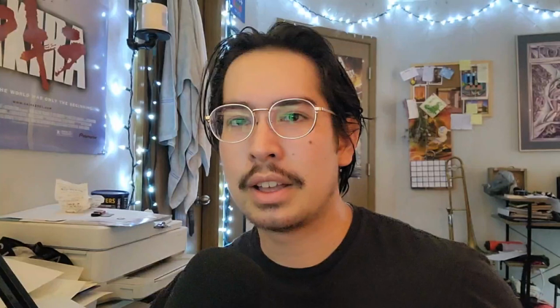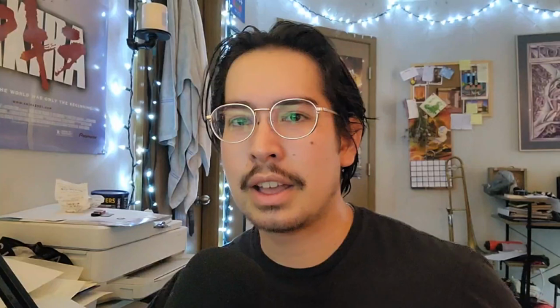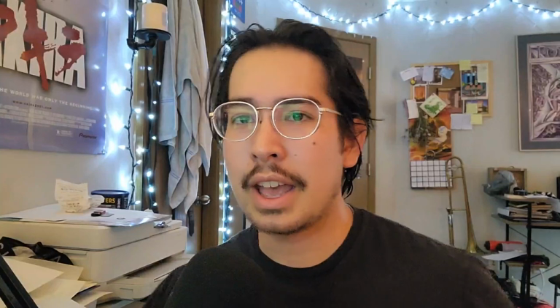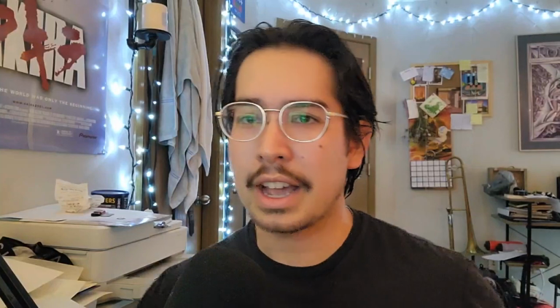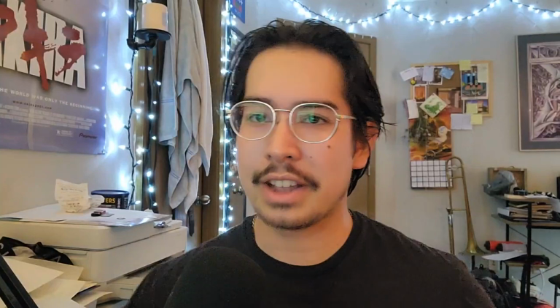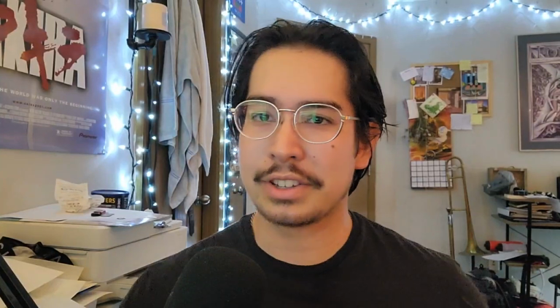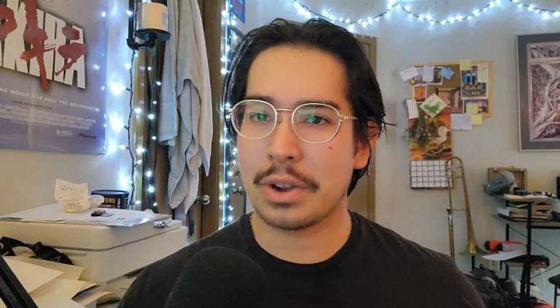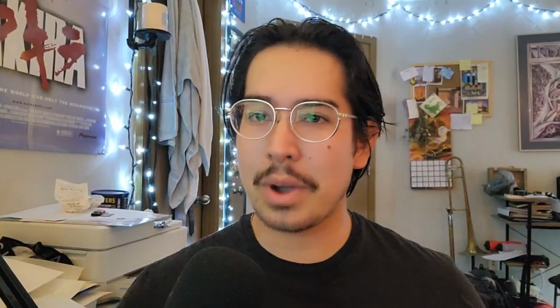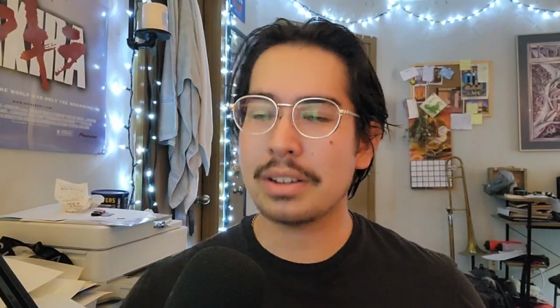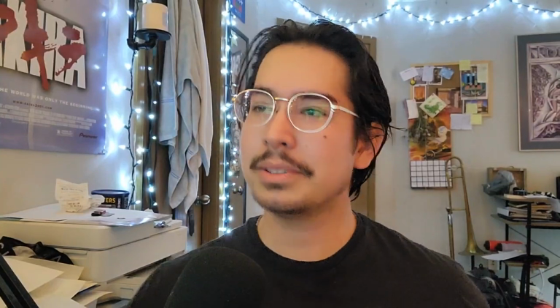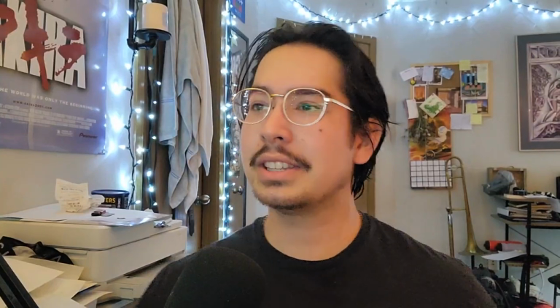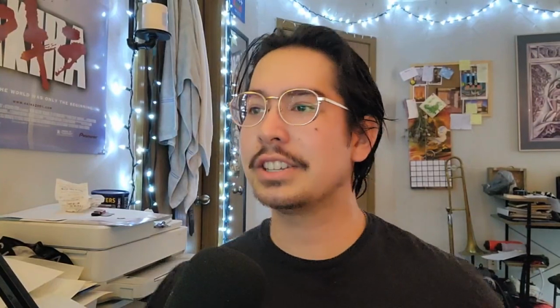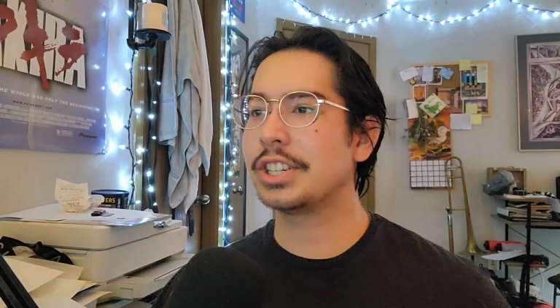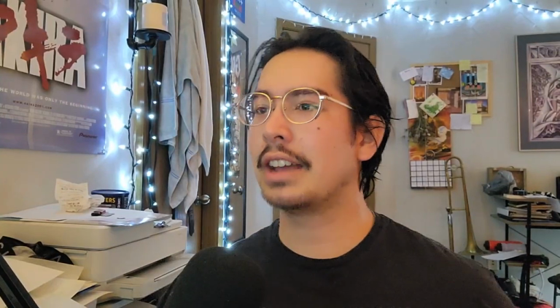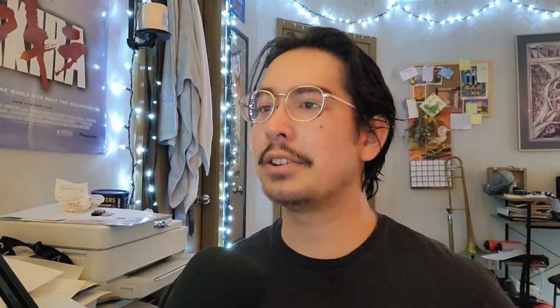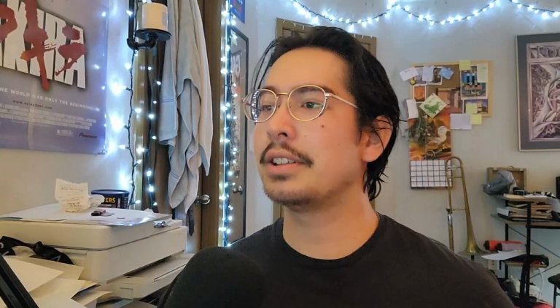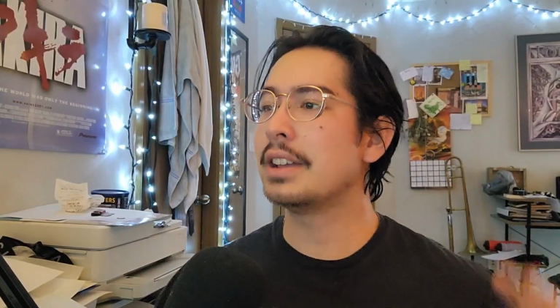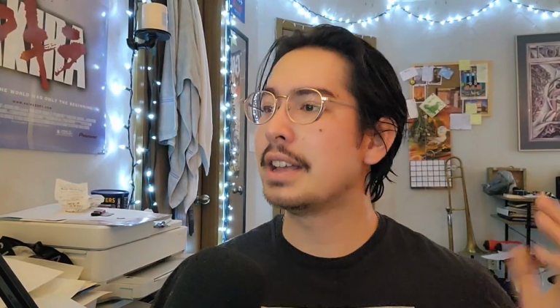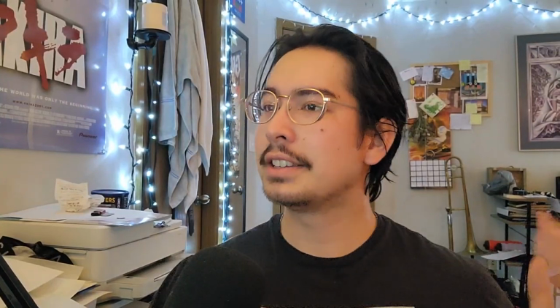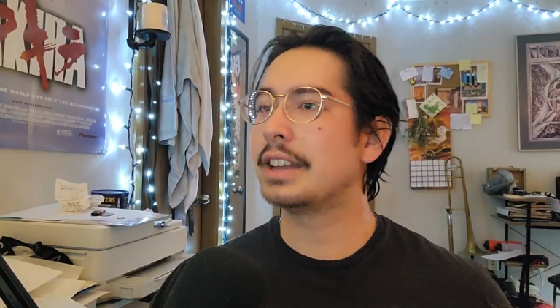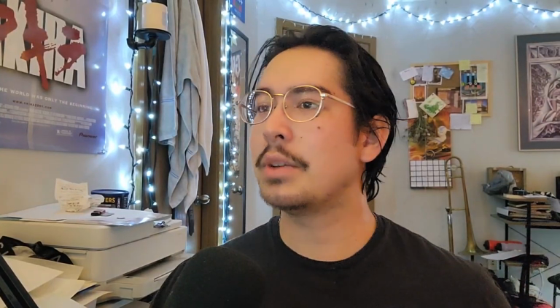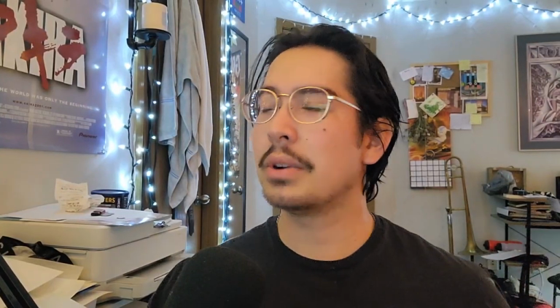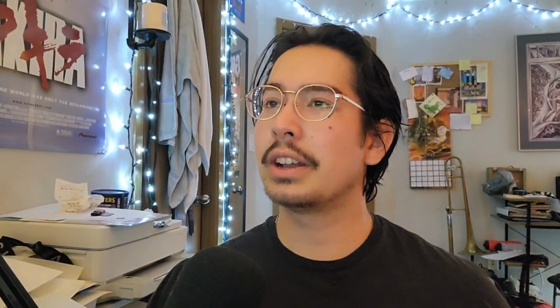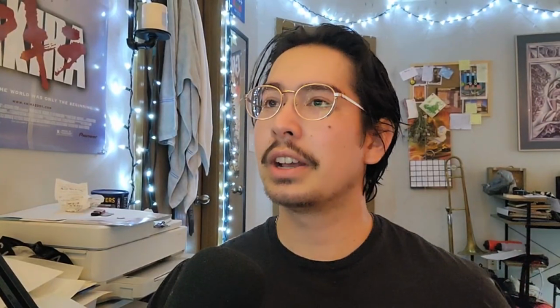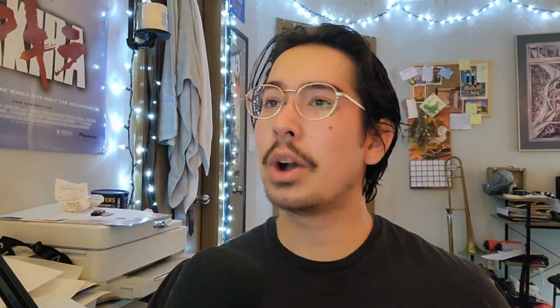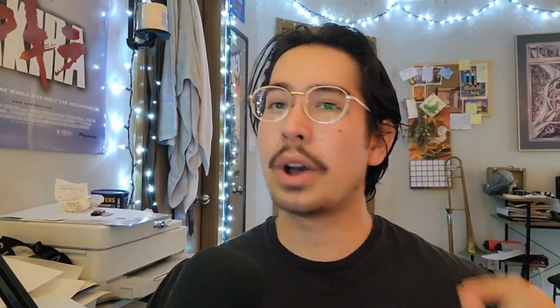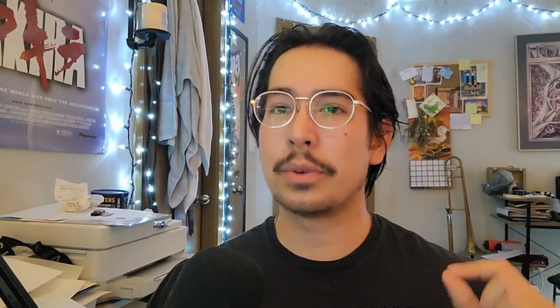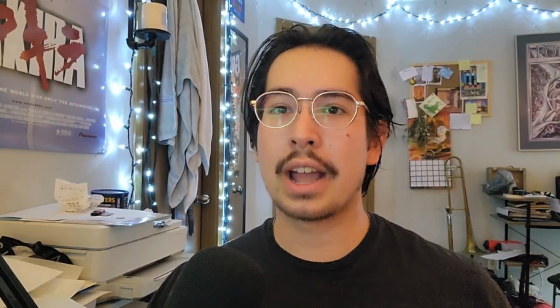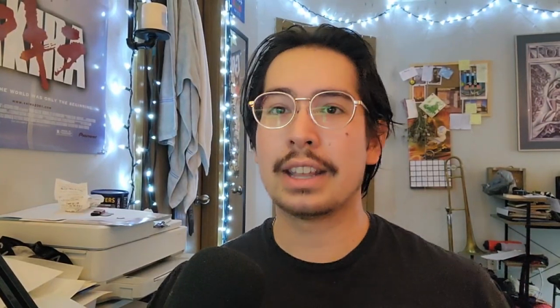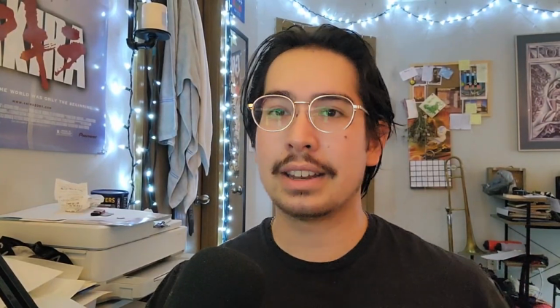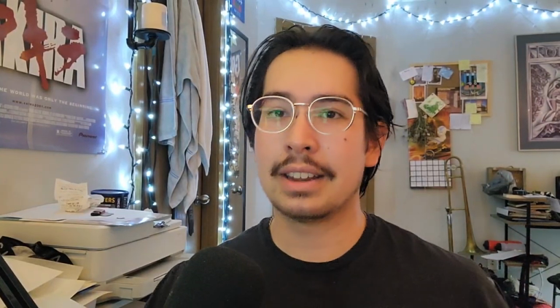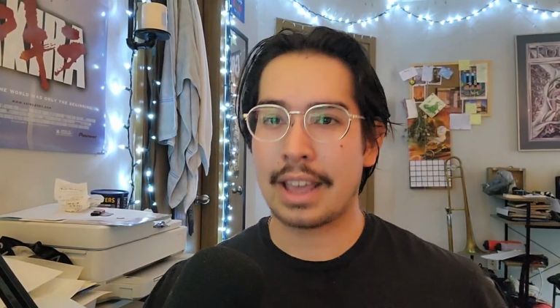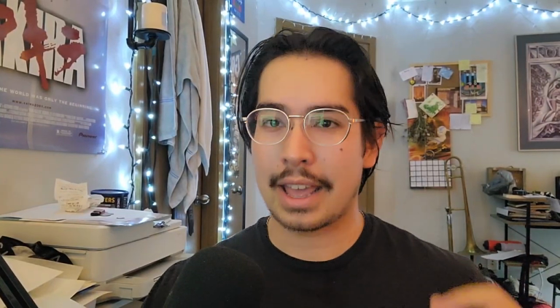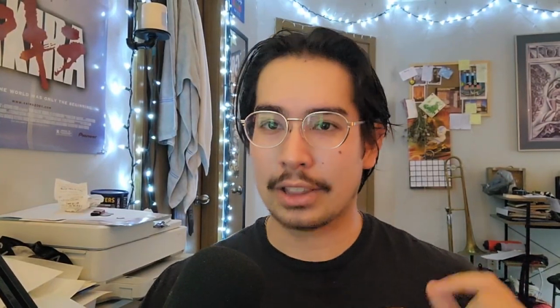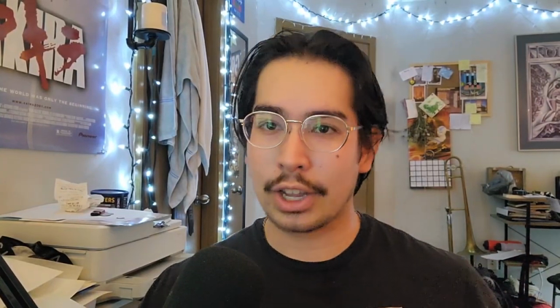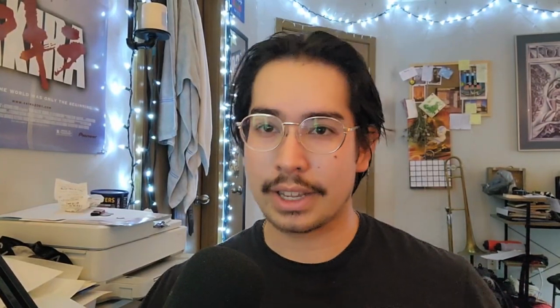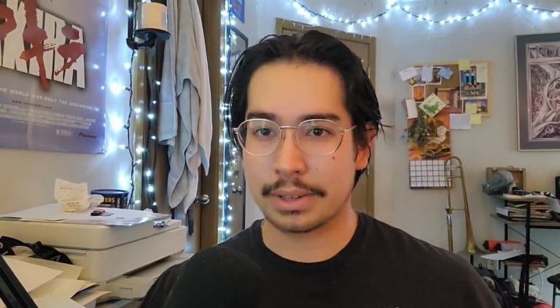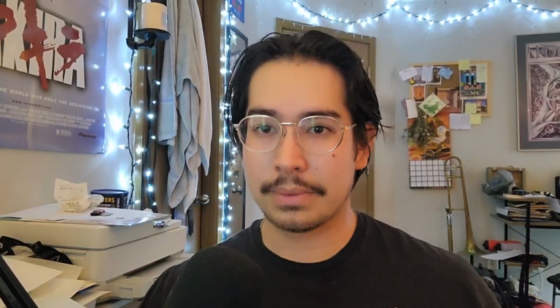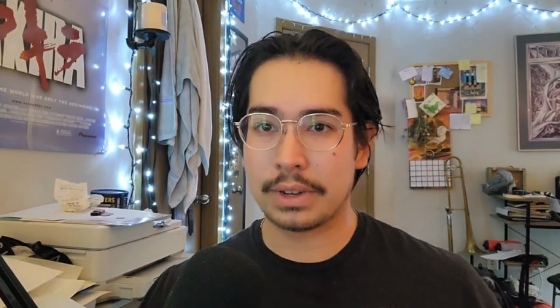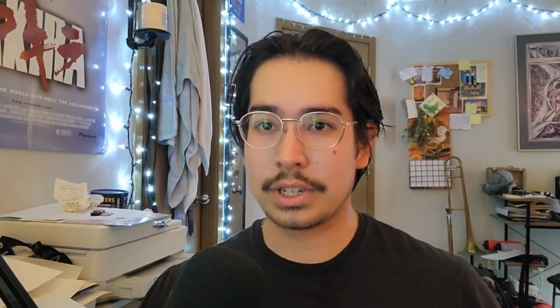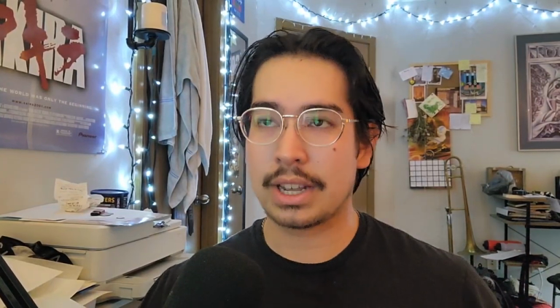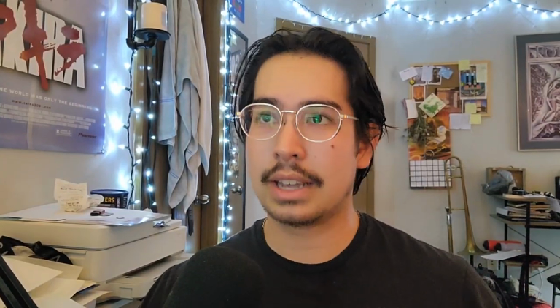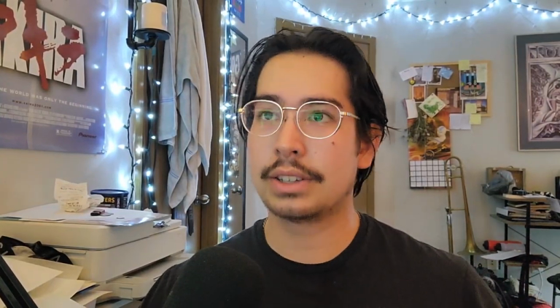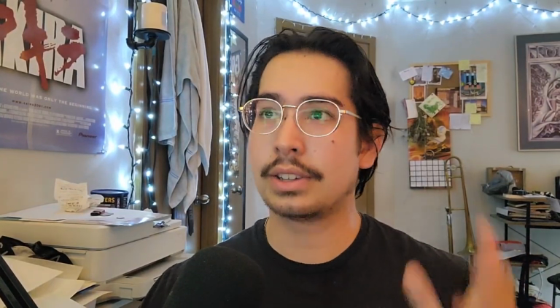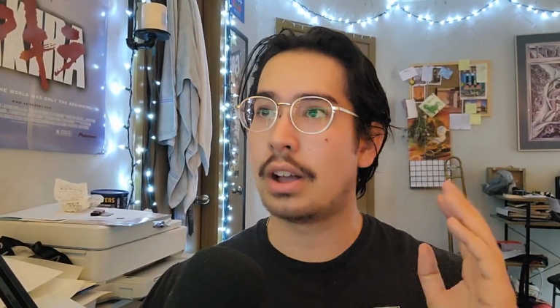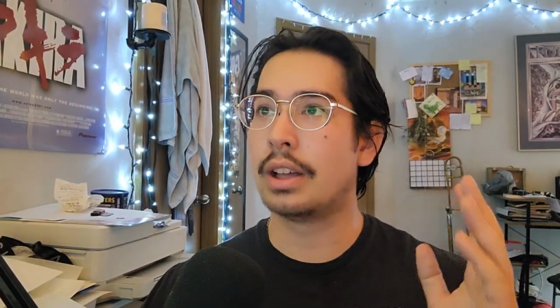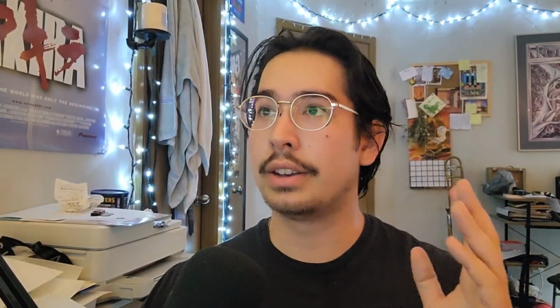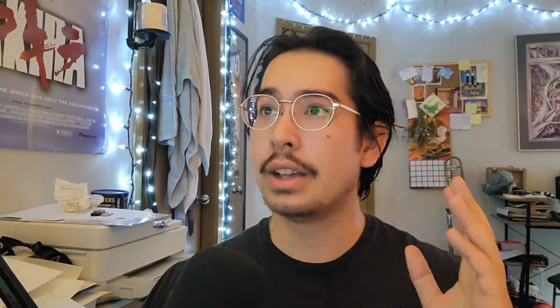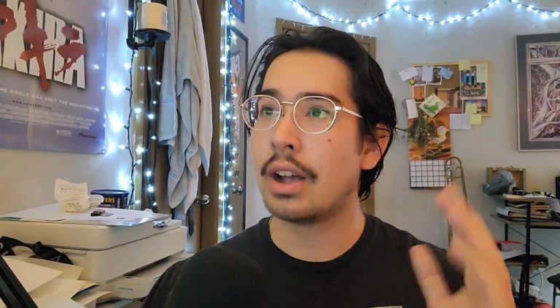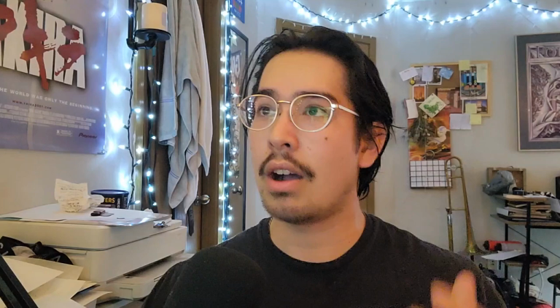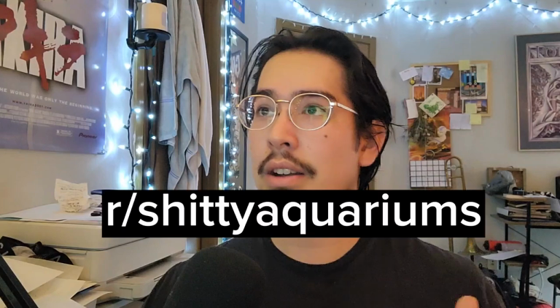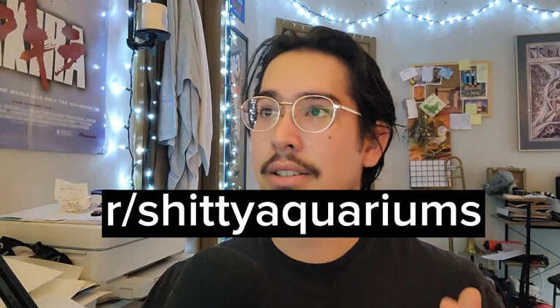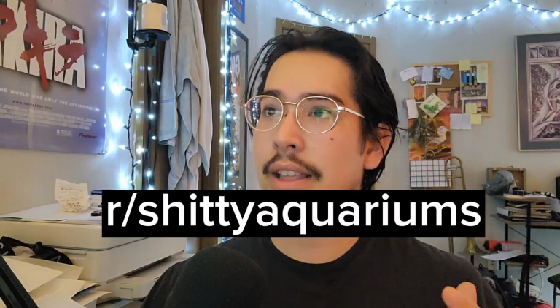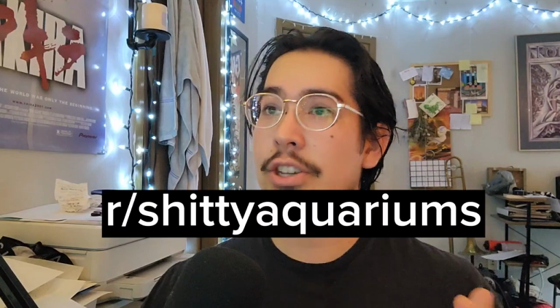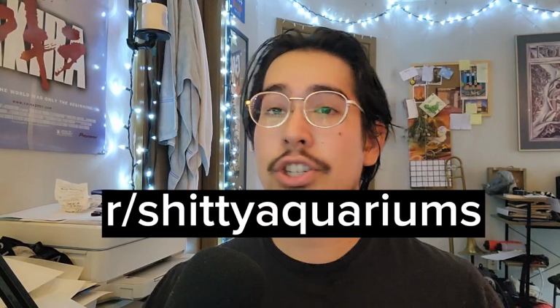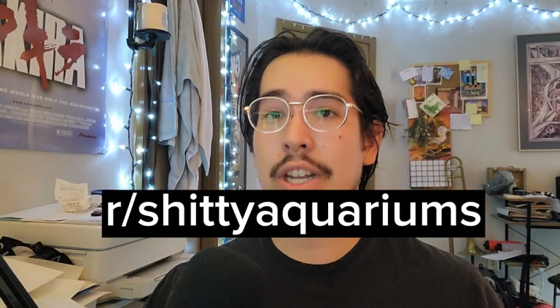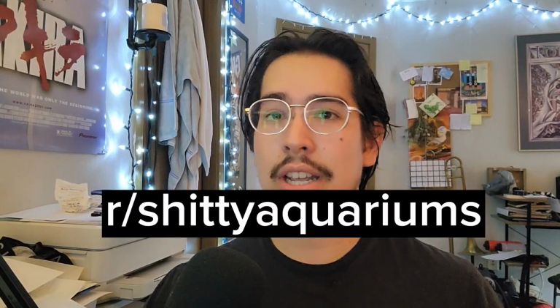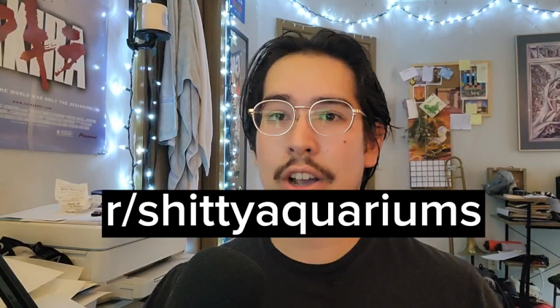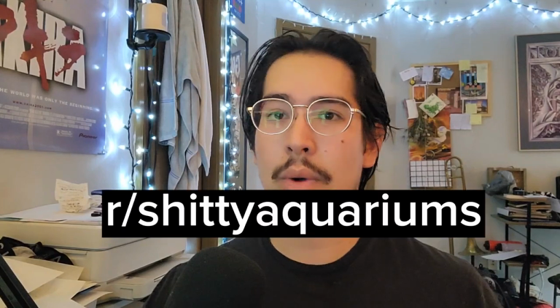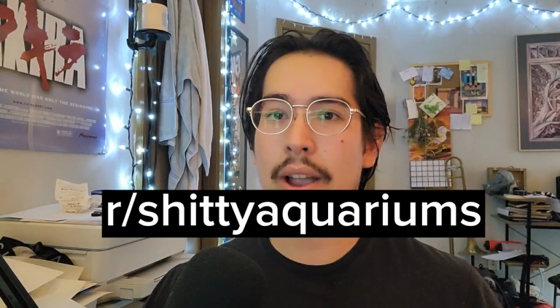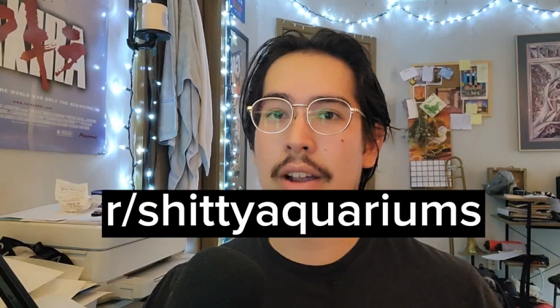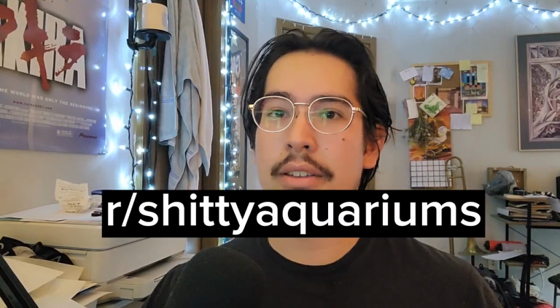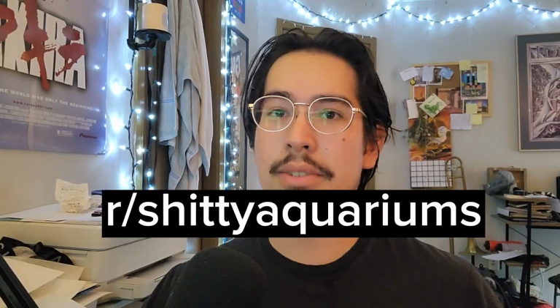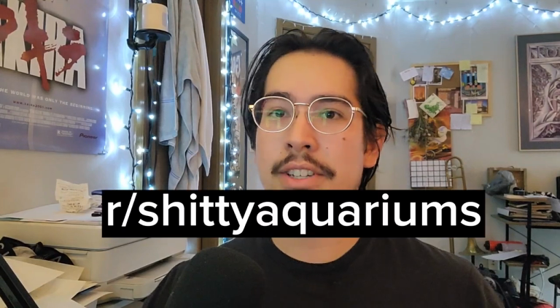Hey guys, welcome to the channel. Today we're gonna go on Reddit and look at some fish tanks on r/shitty aquariums.